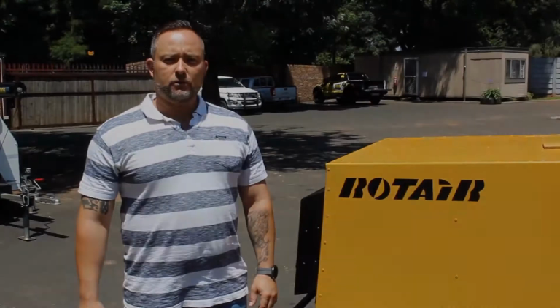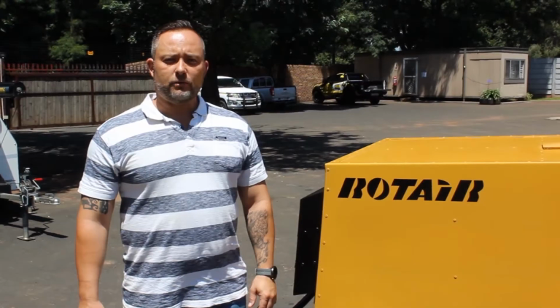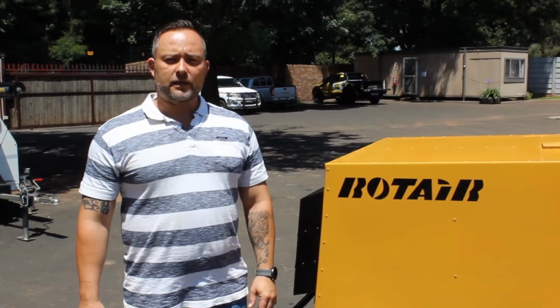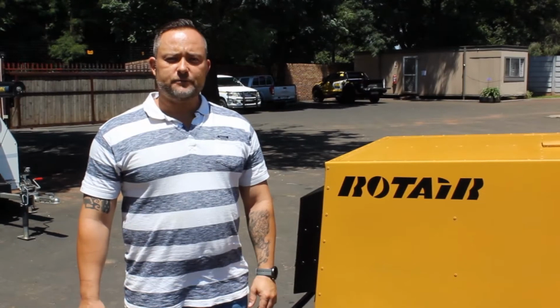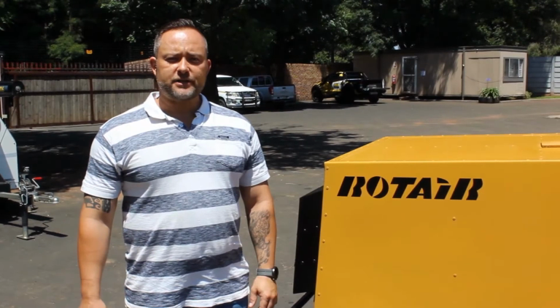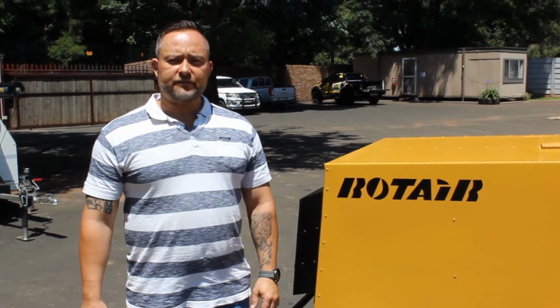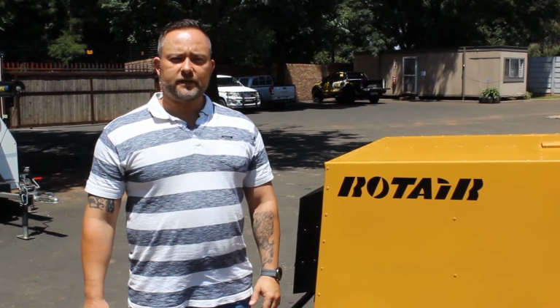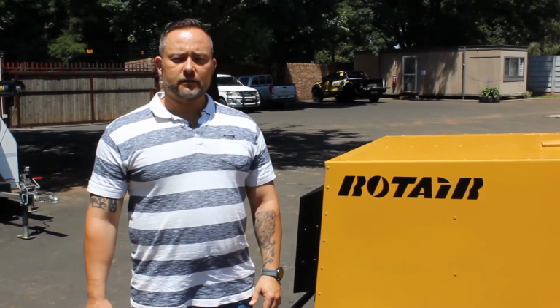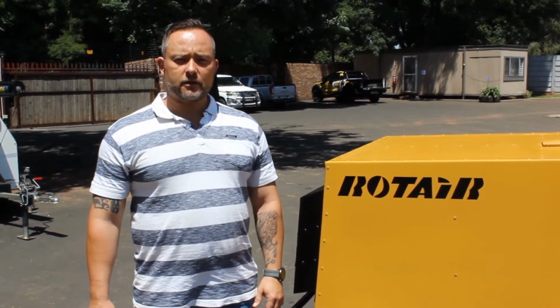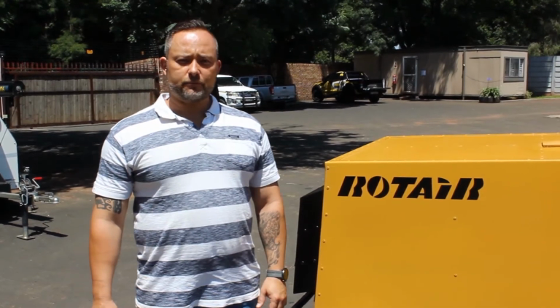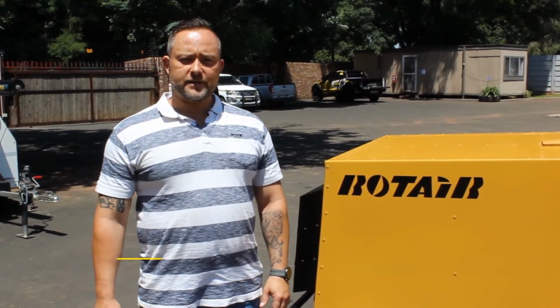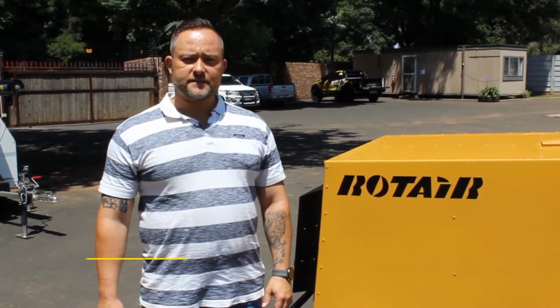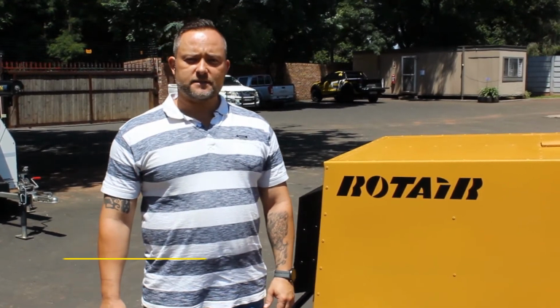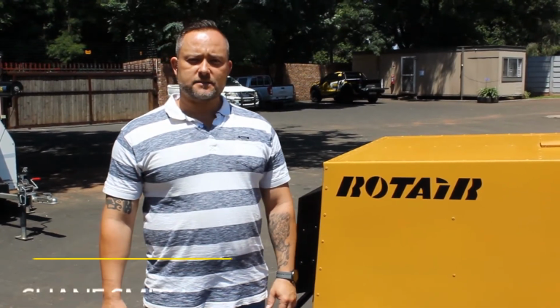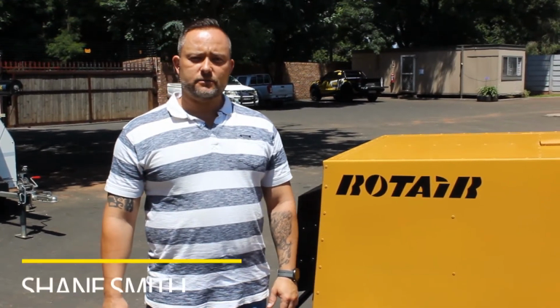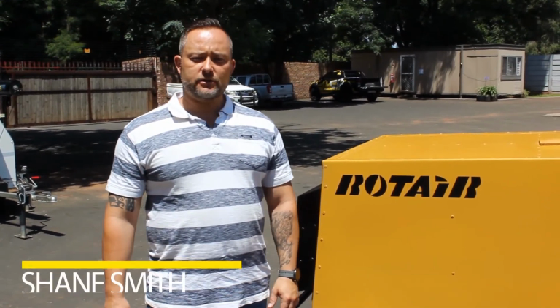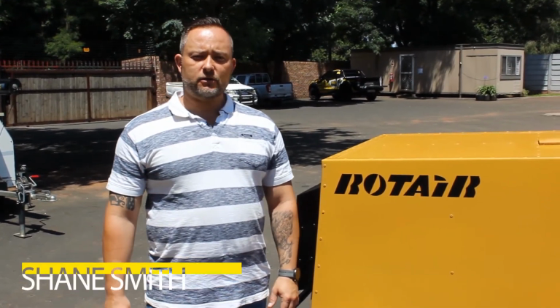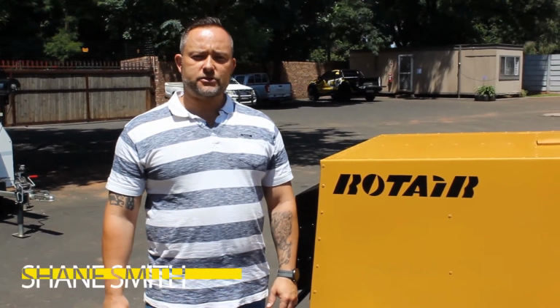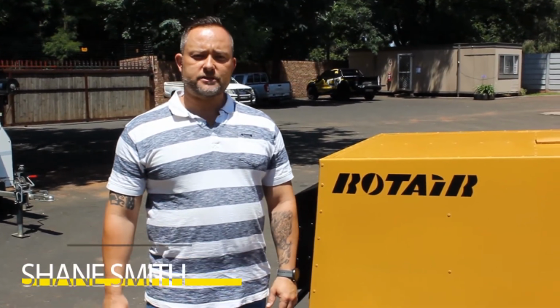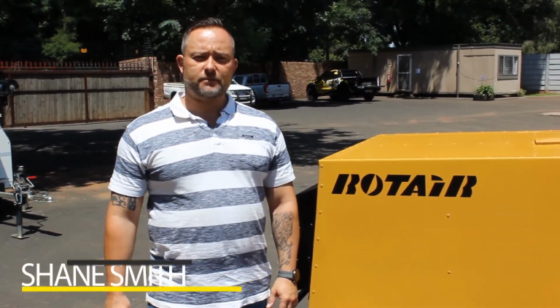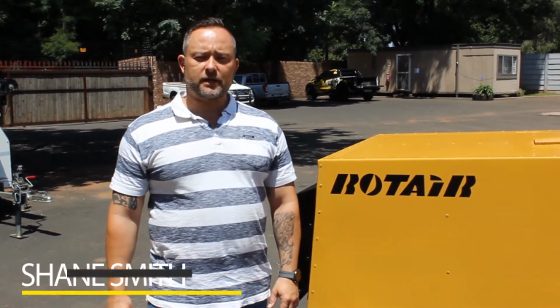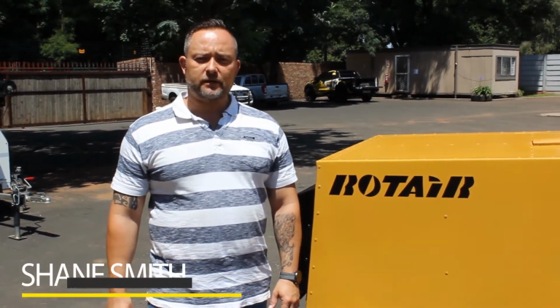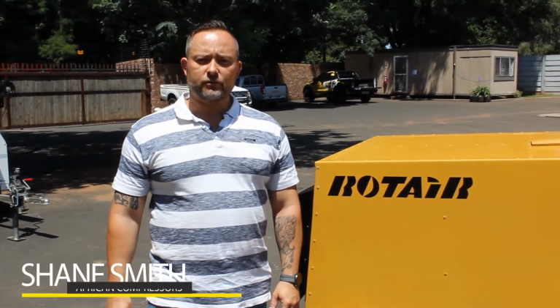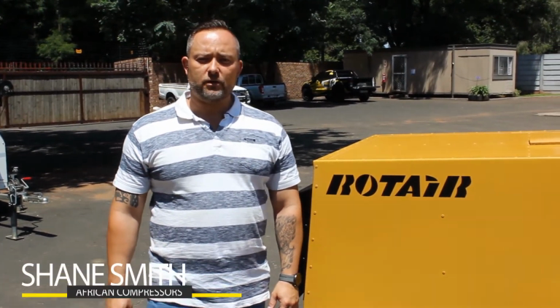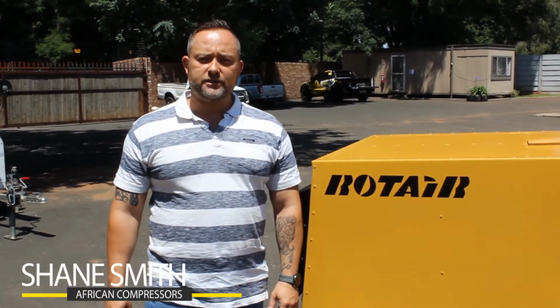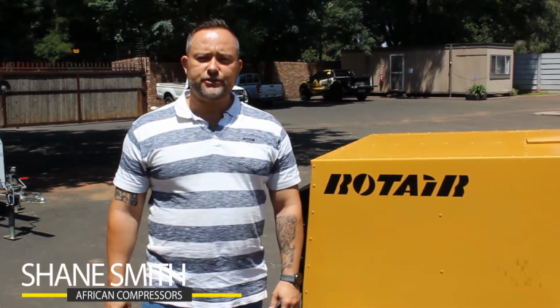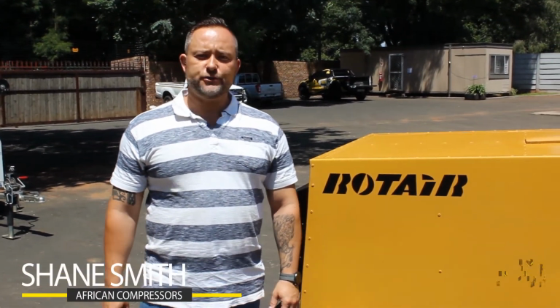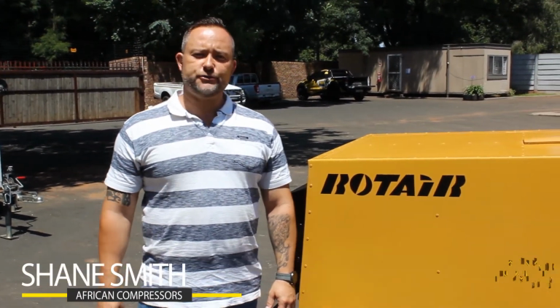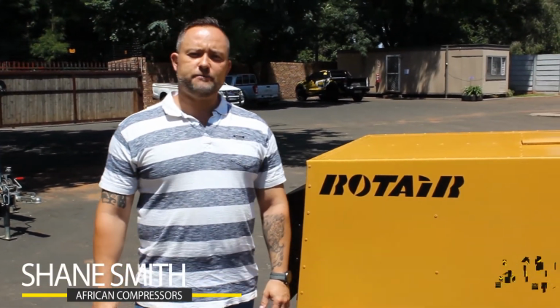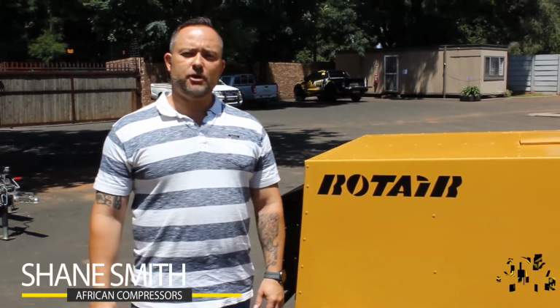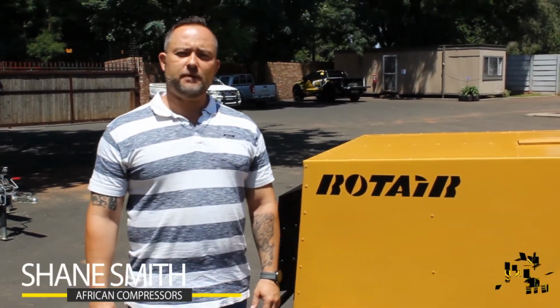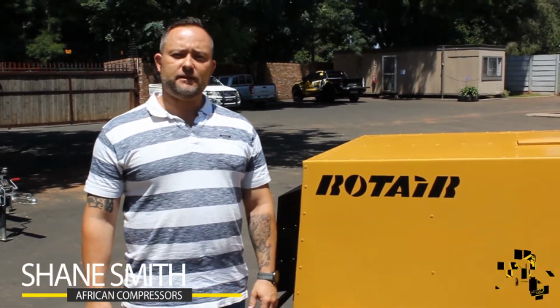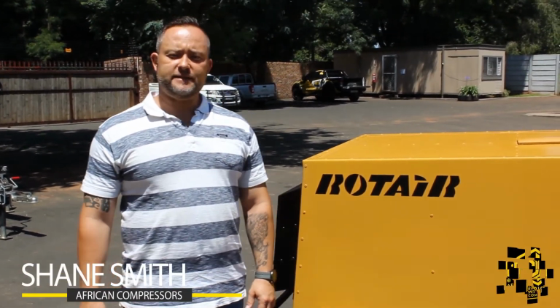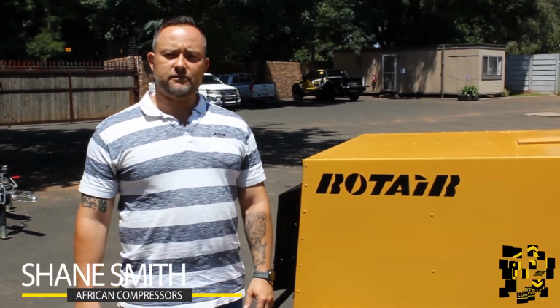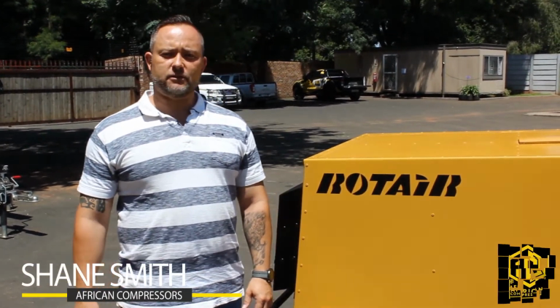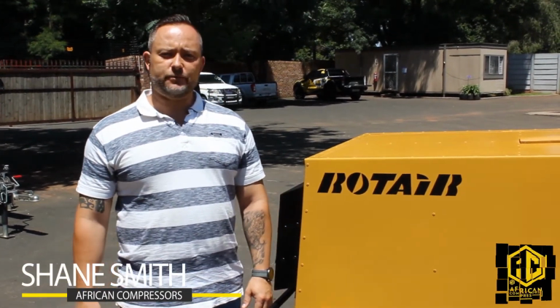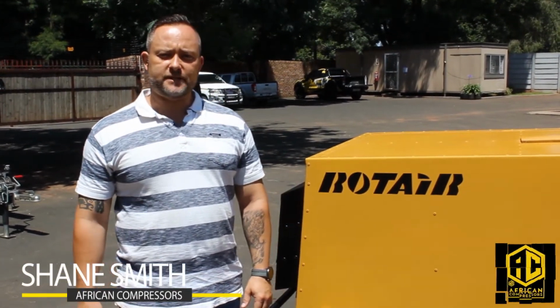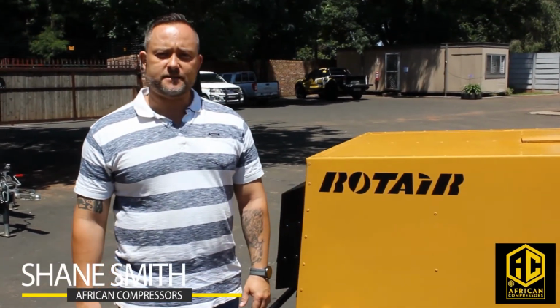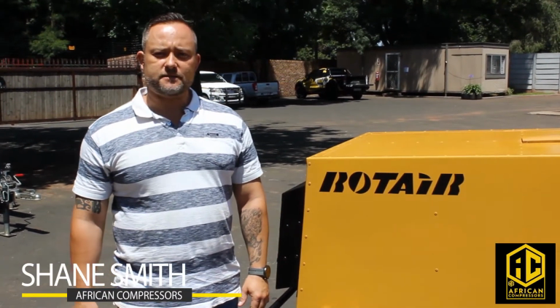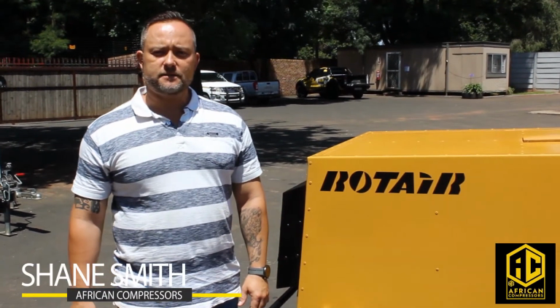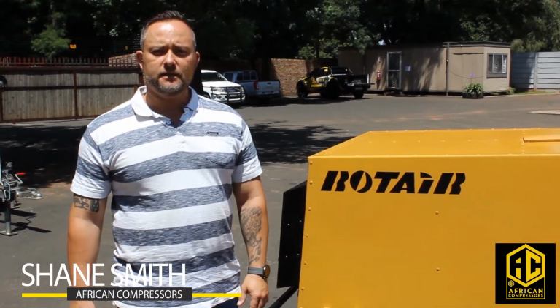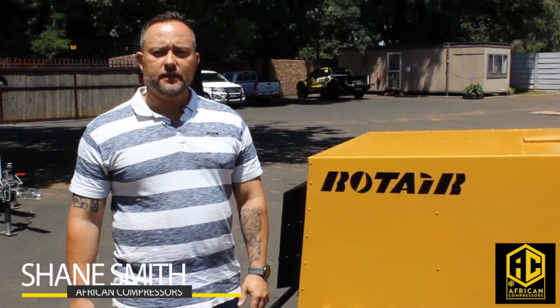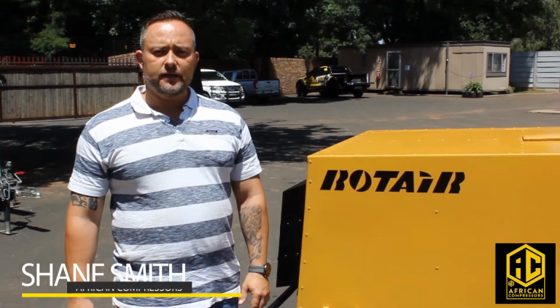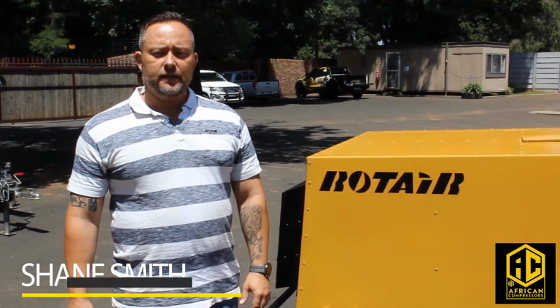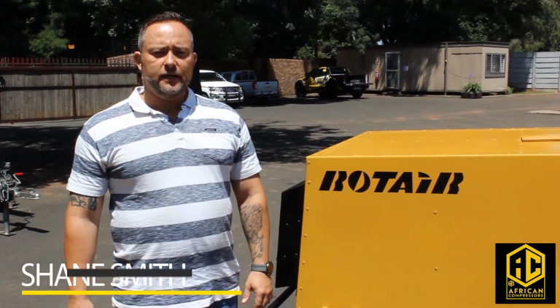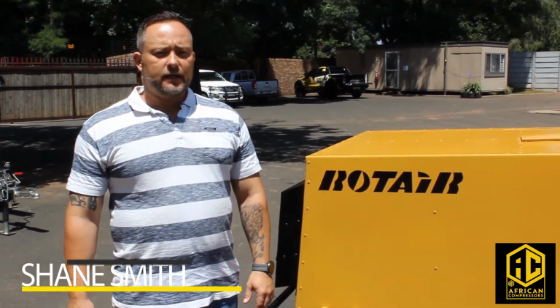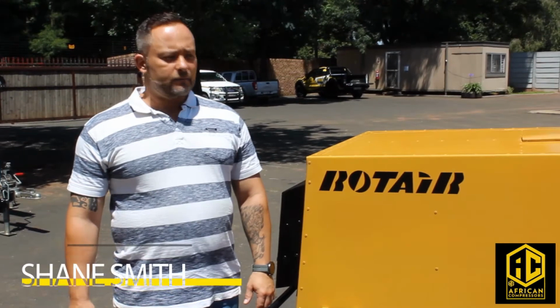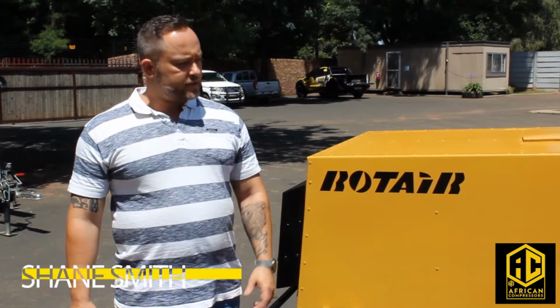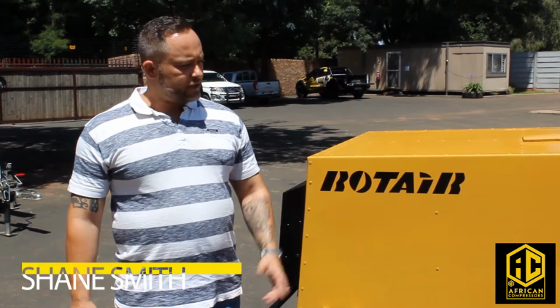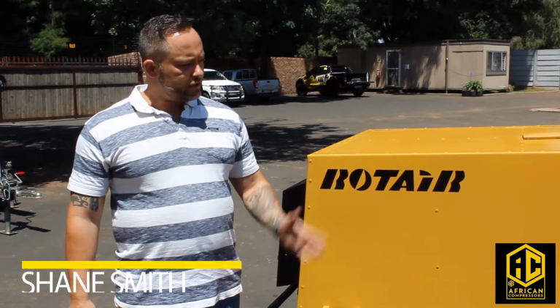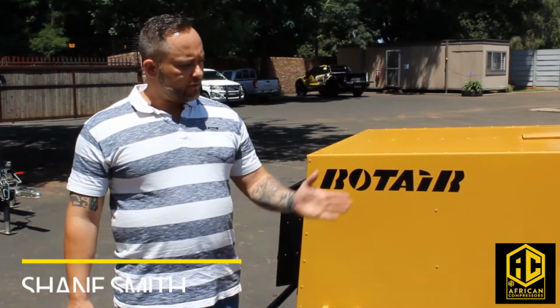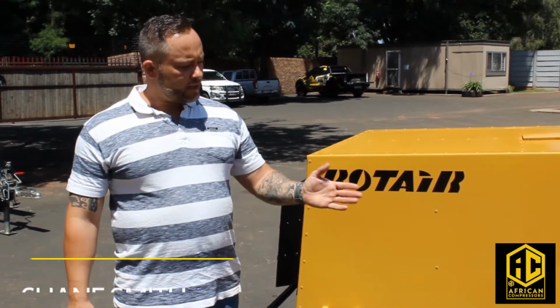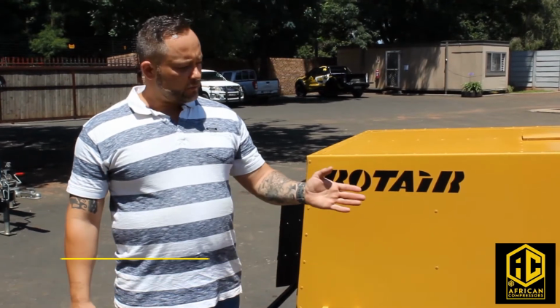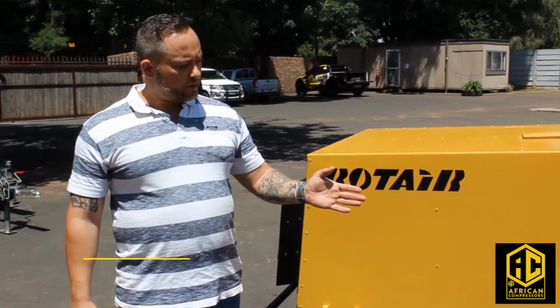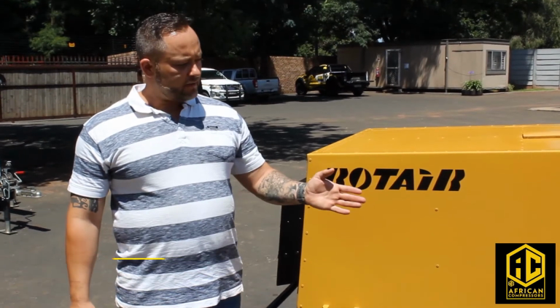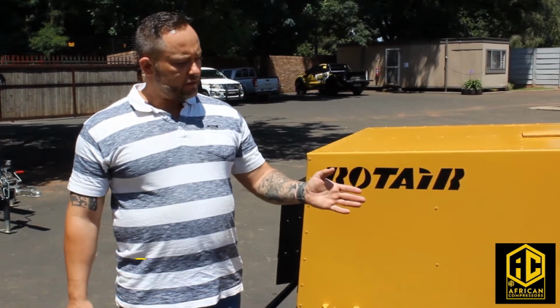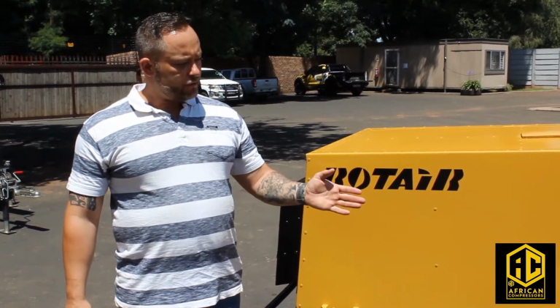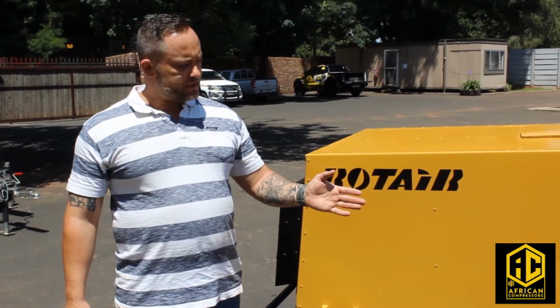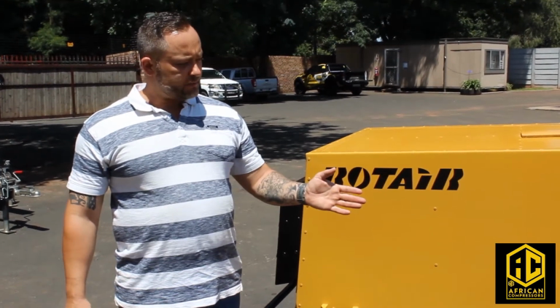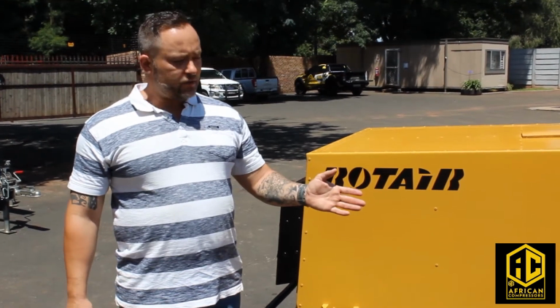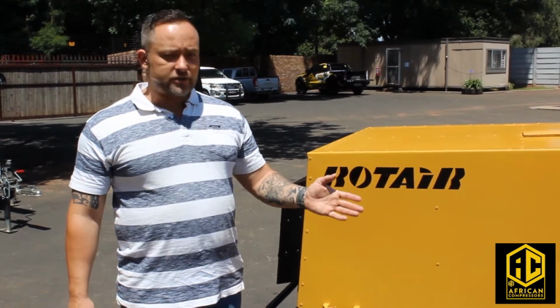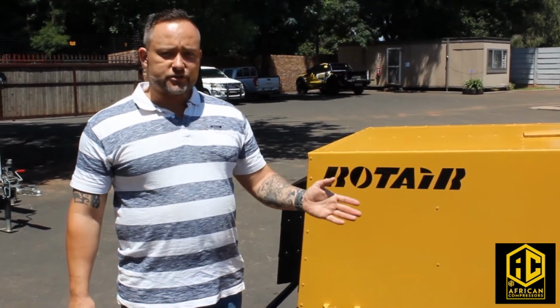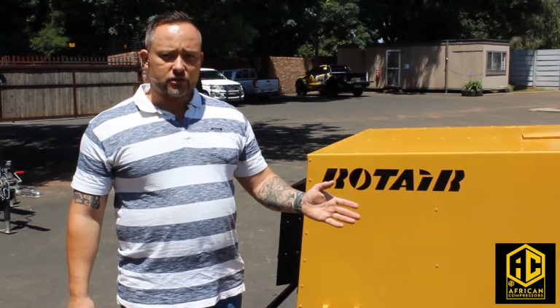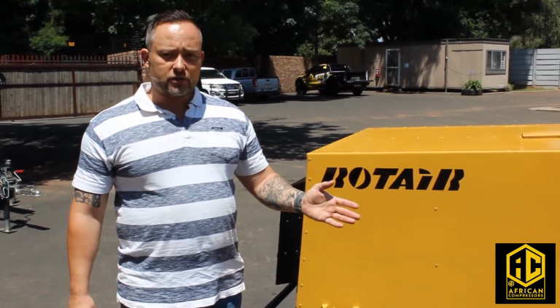Welcome to African Compressors. We are the largest supplier of quality unit and mobile diesel compressors. I'm going to take you around one of our units that we've got in stock.